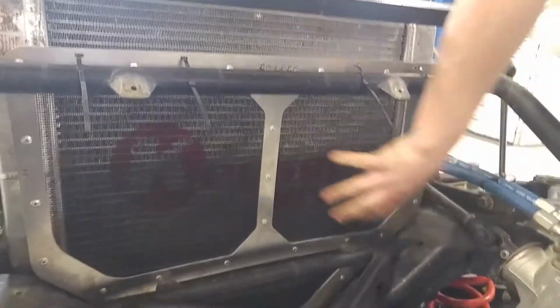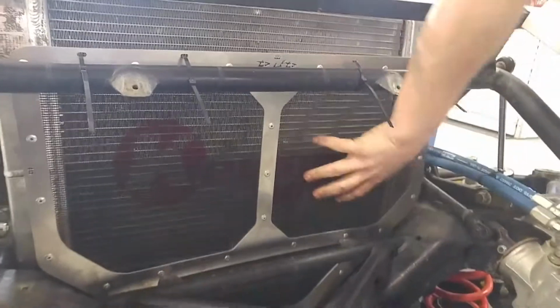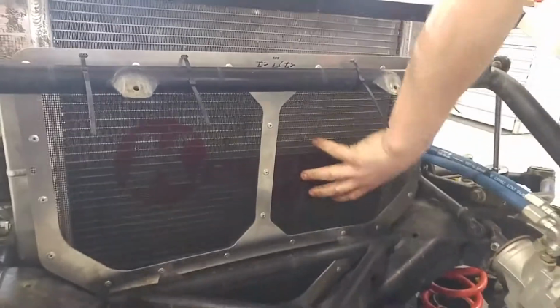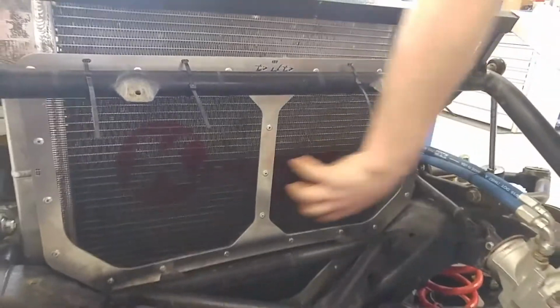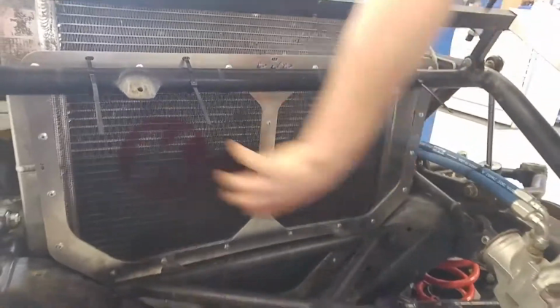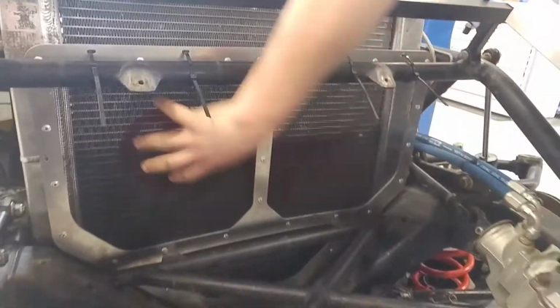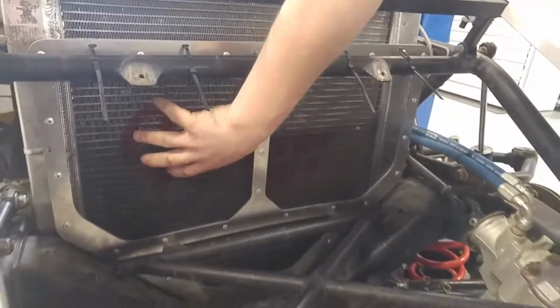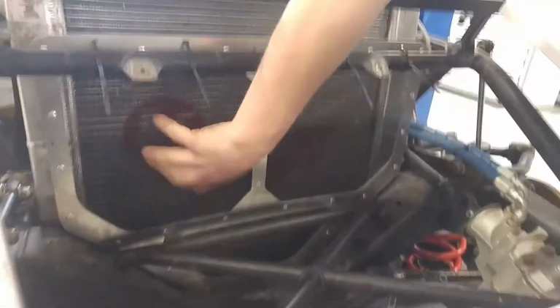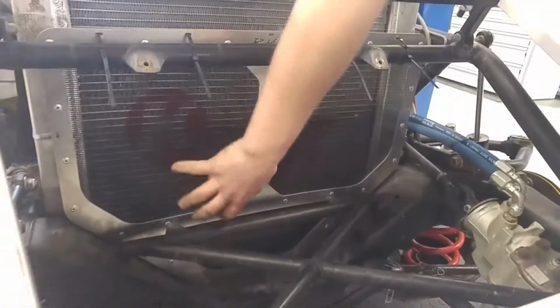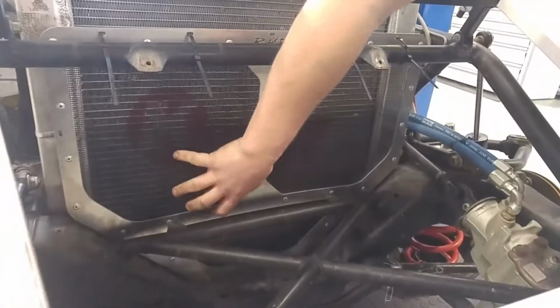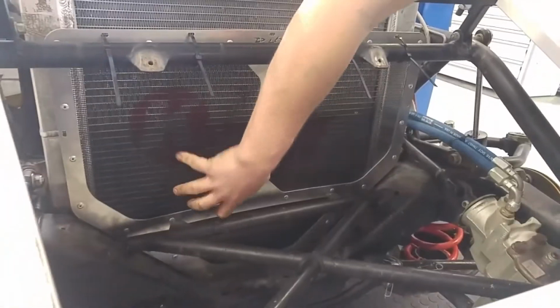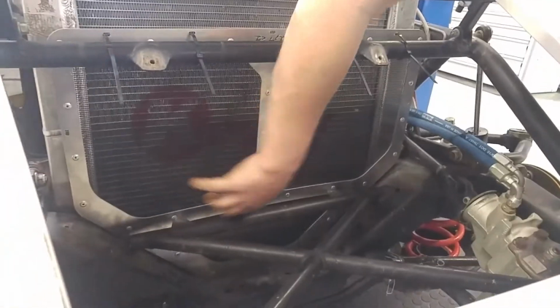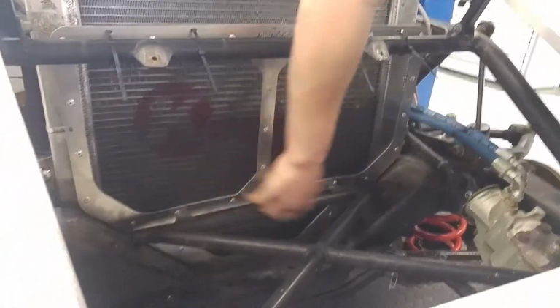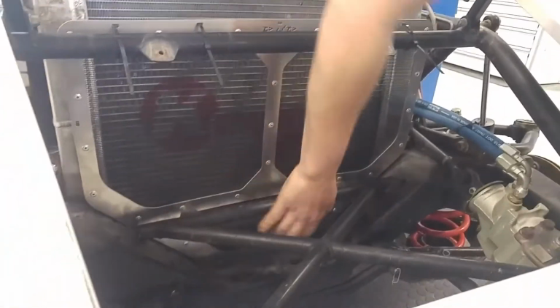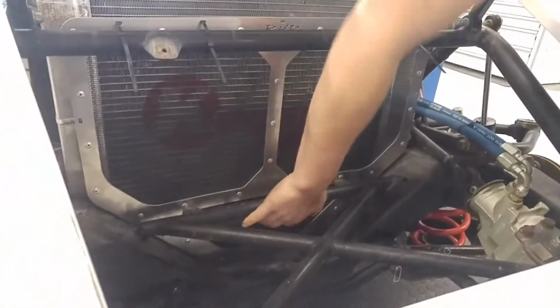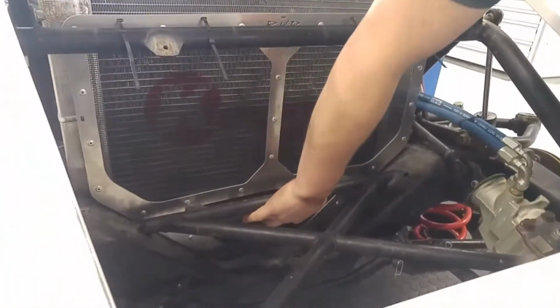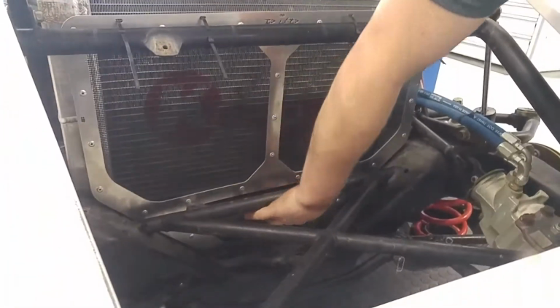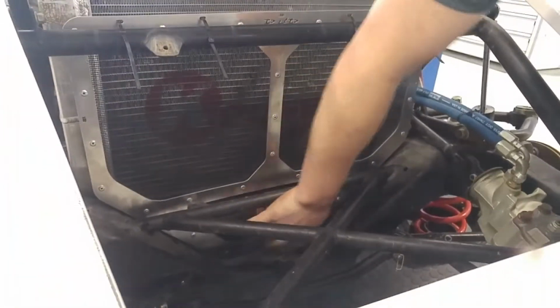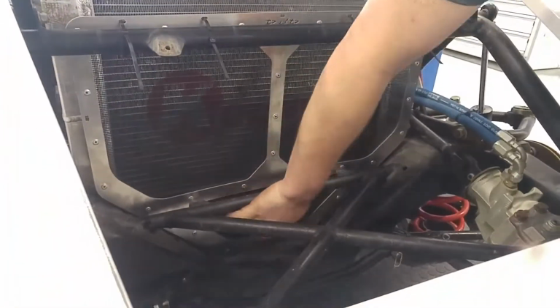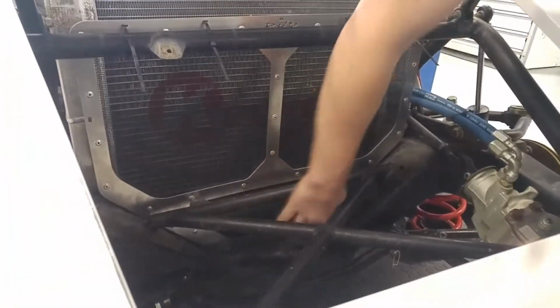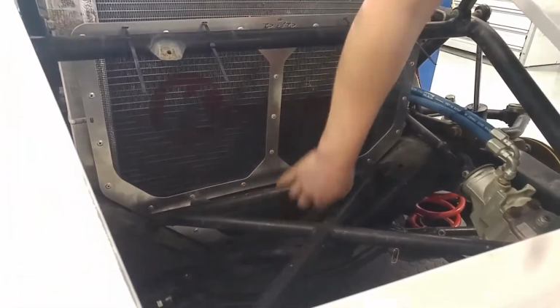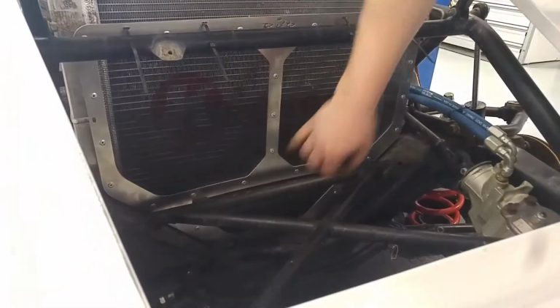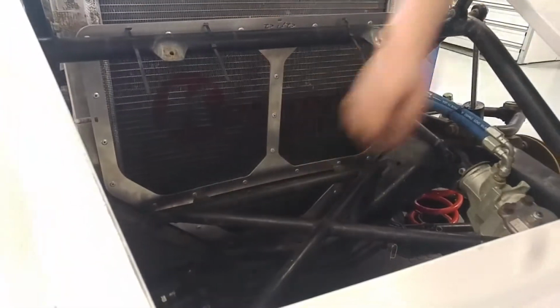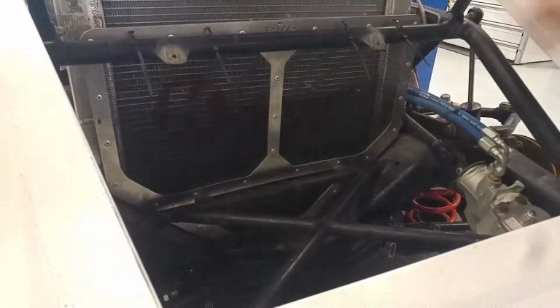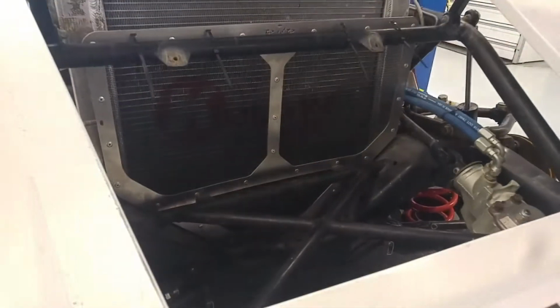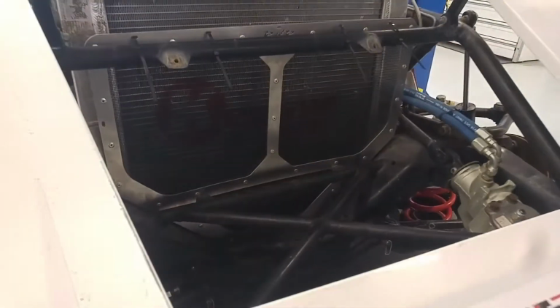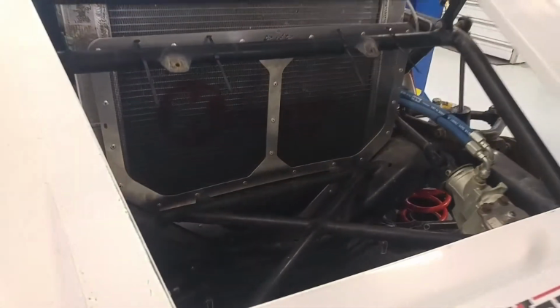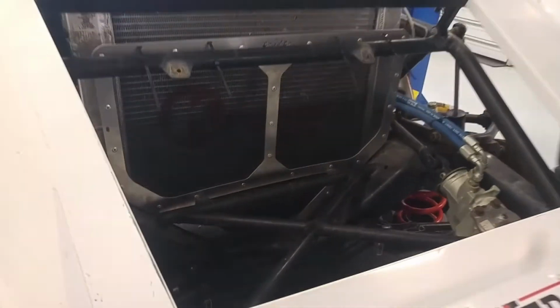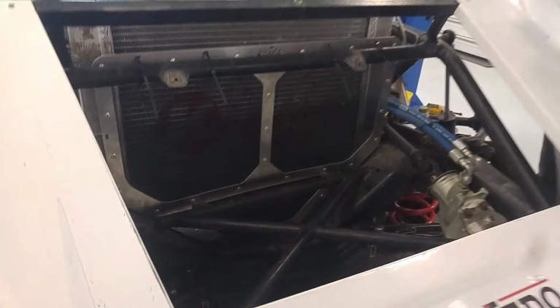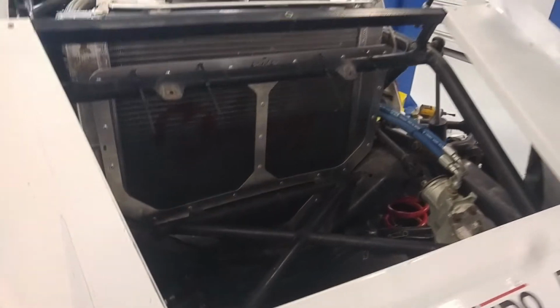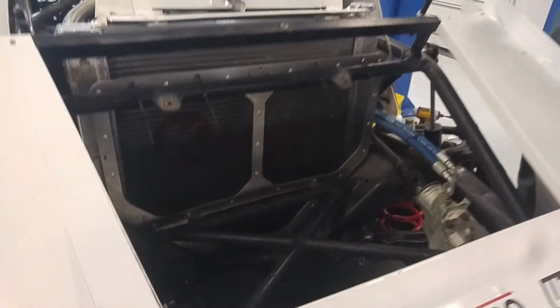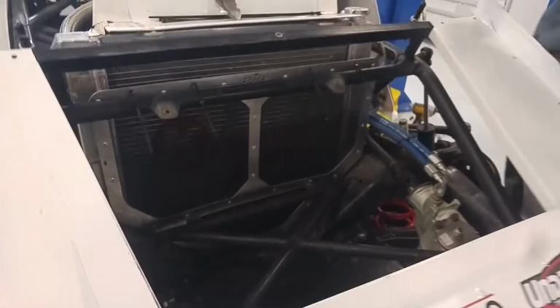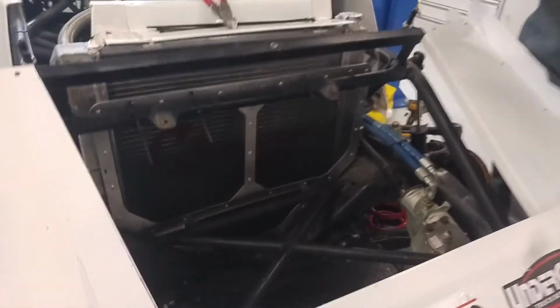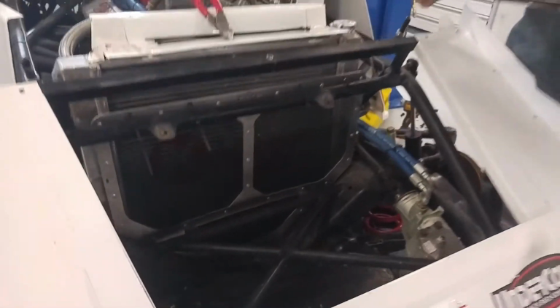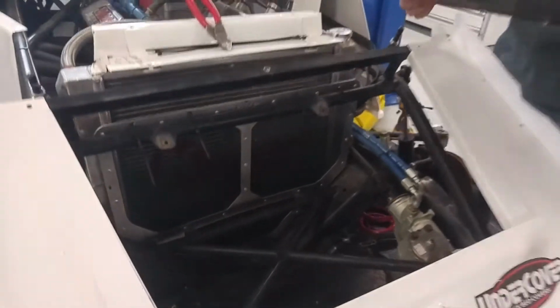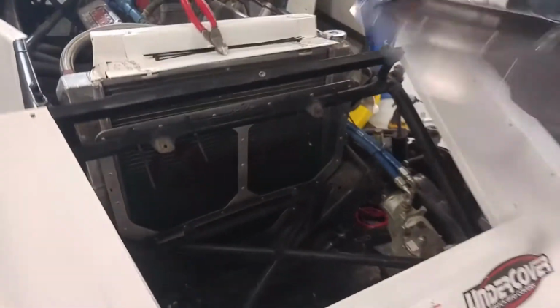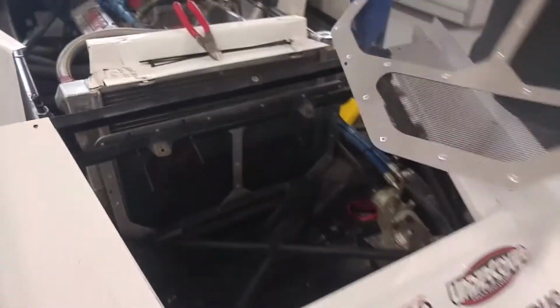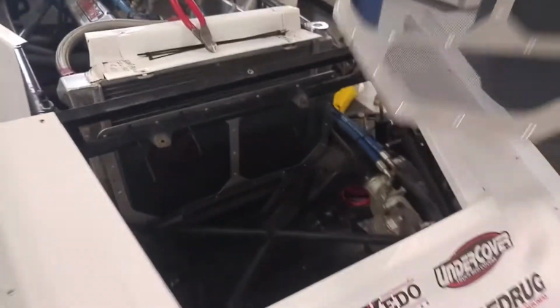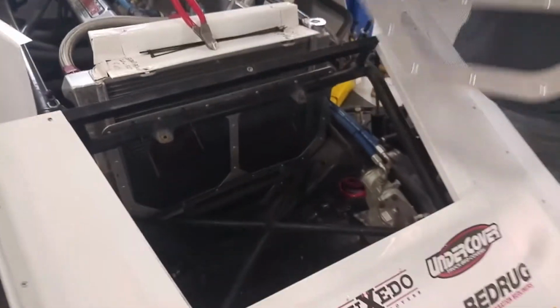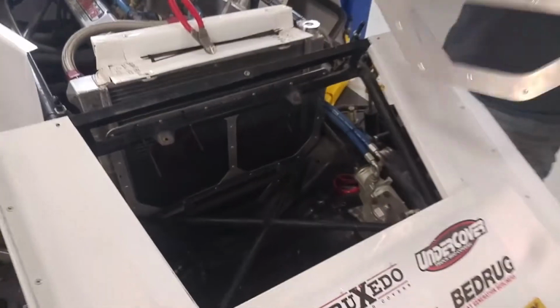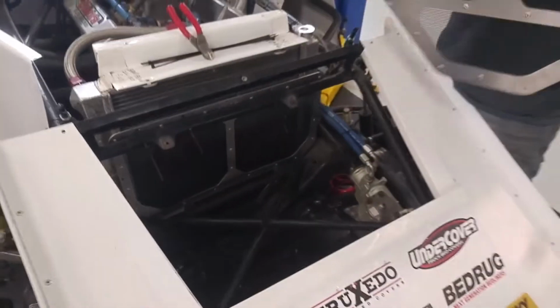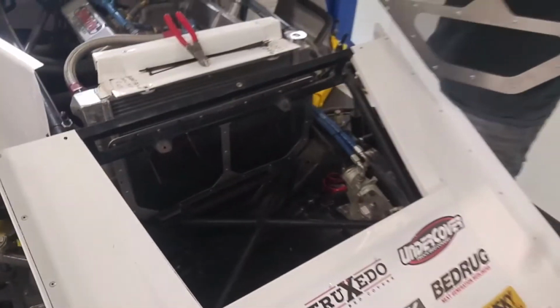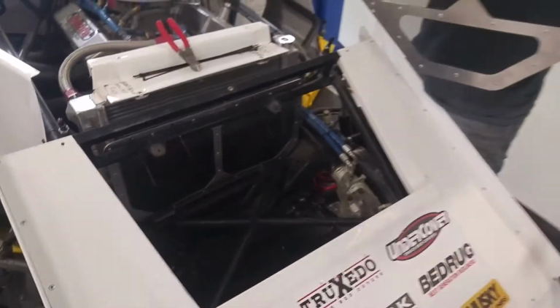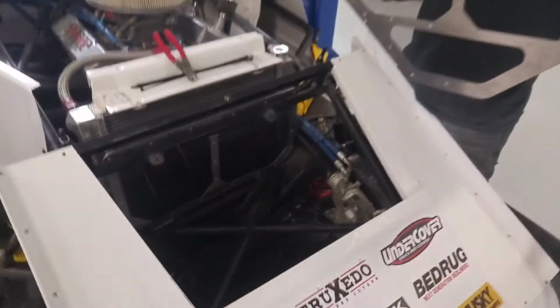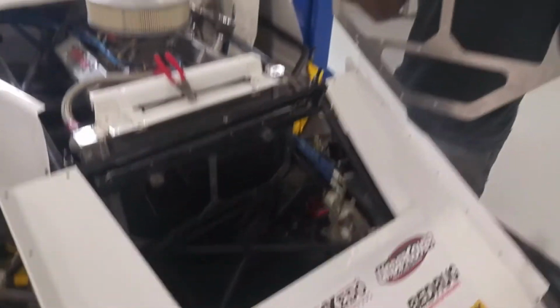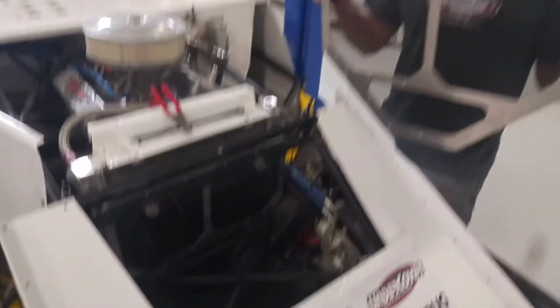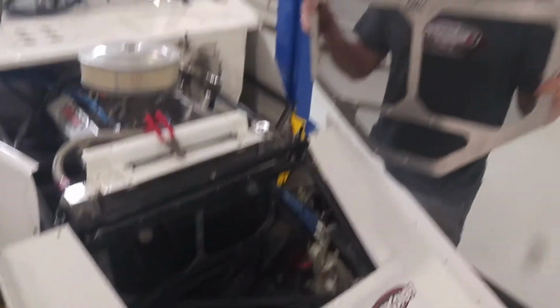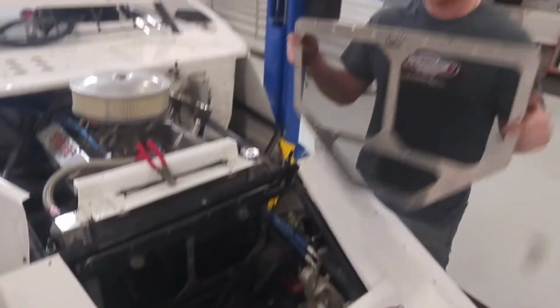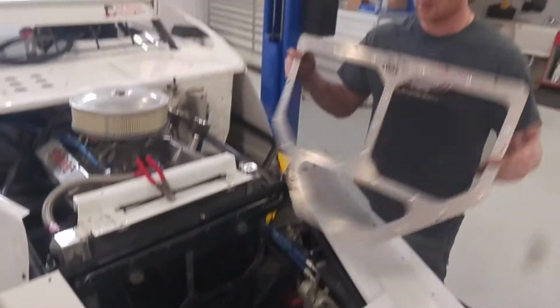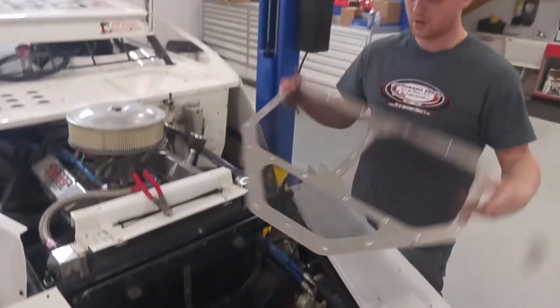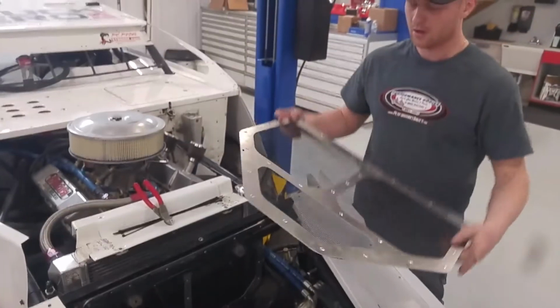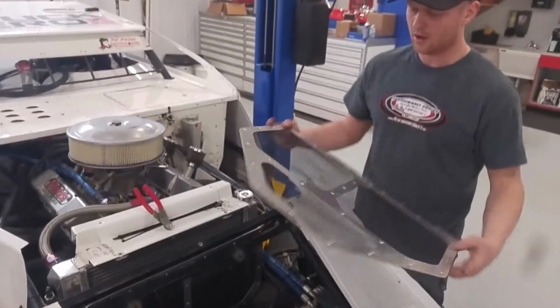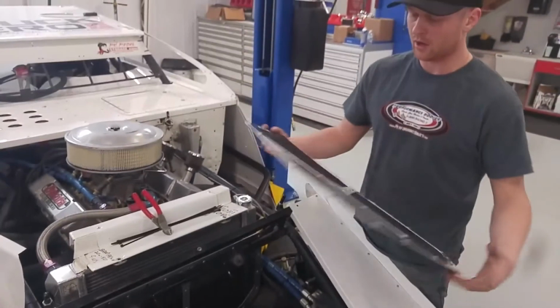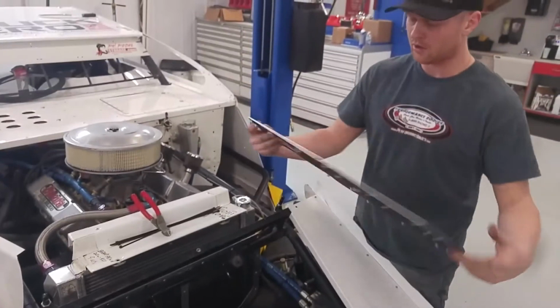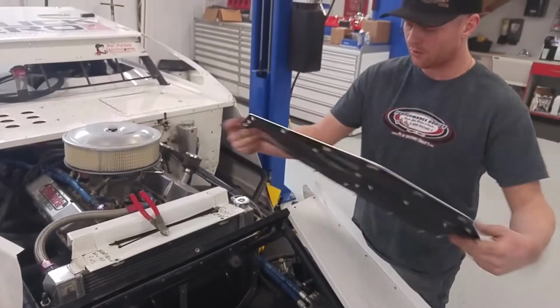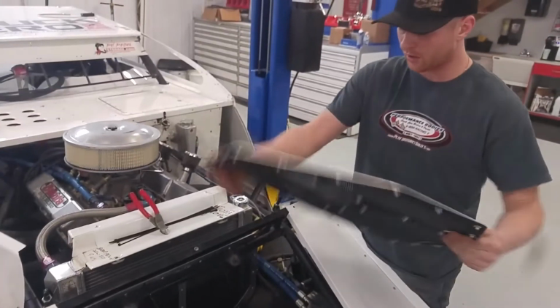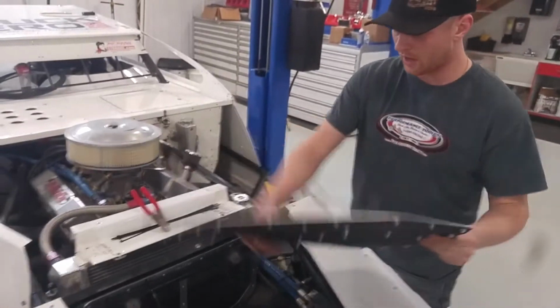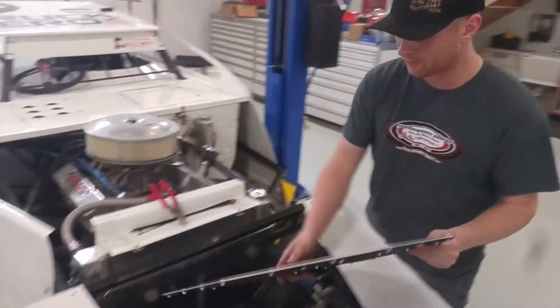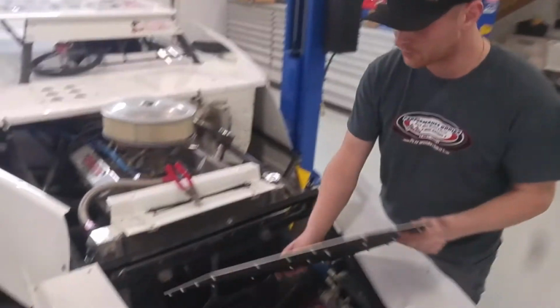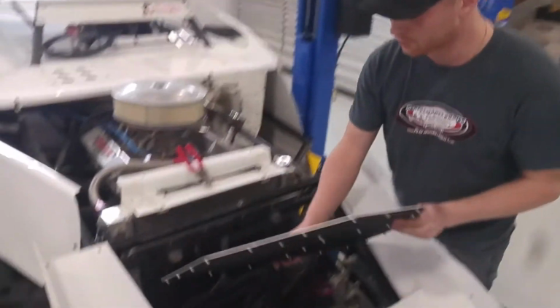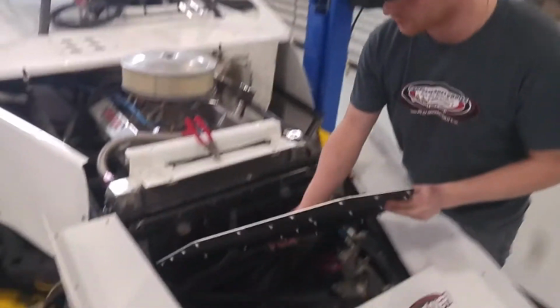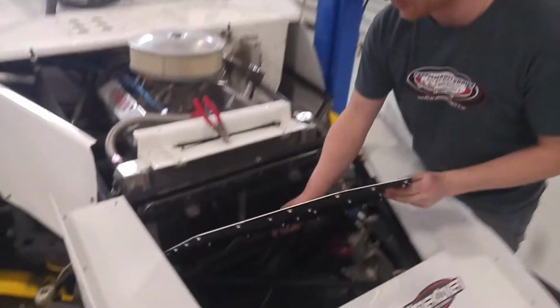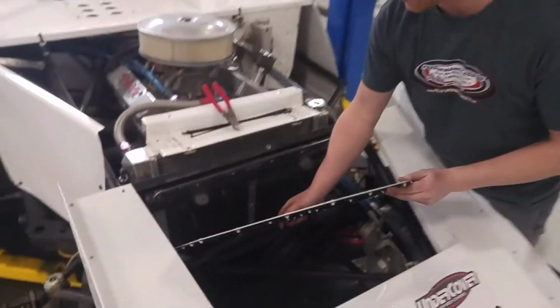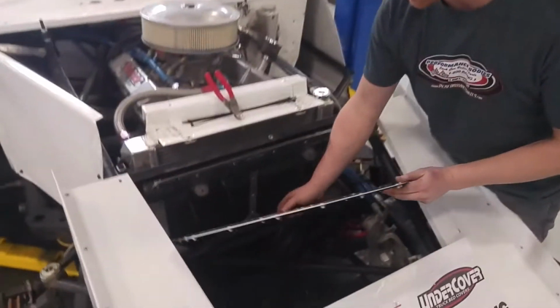You couldn't ask for a better product, better fit. But the beauty of it is you can buy two and you can have a dual screen.